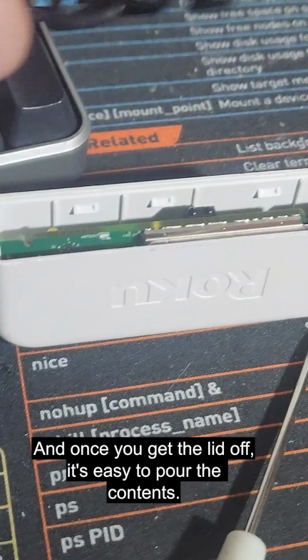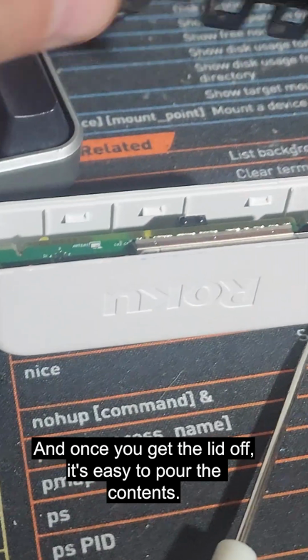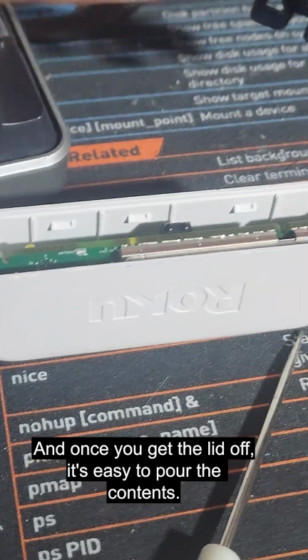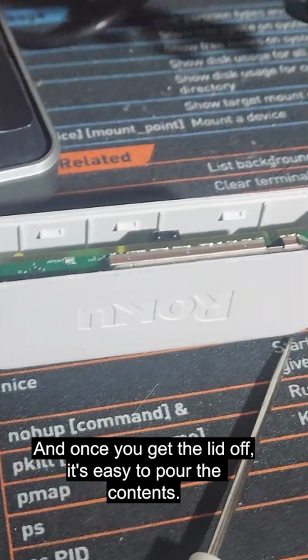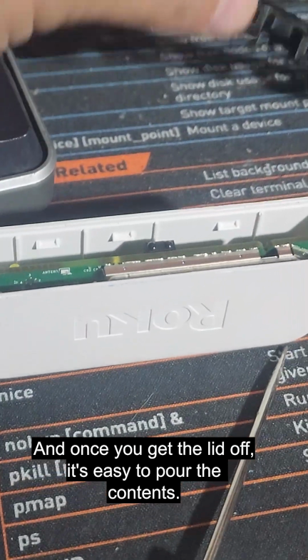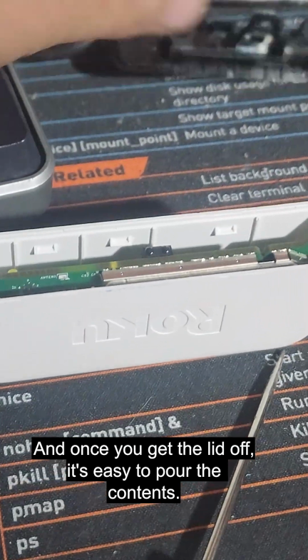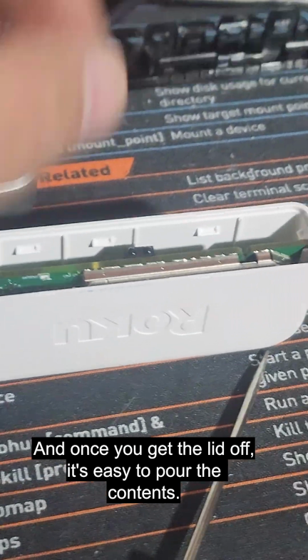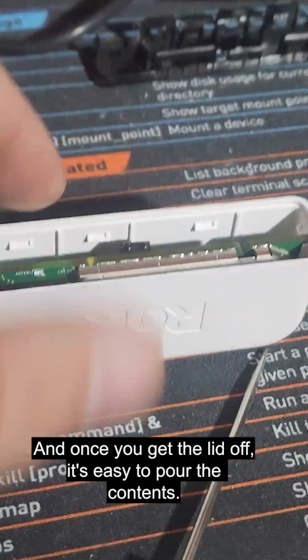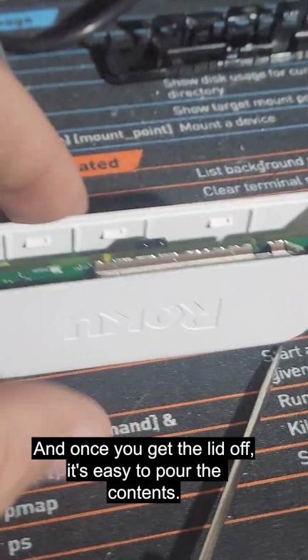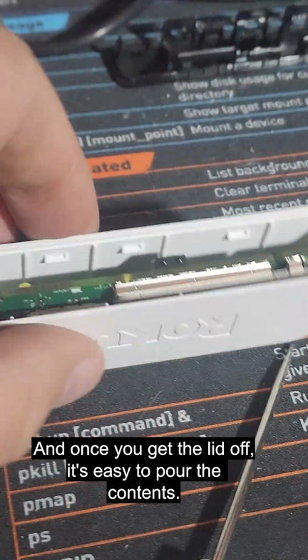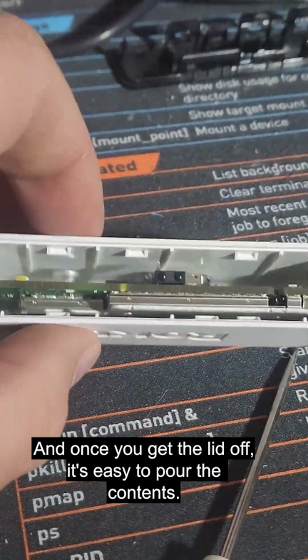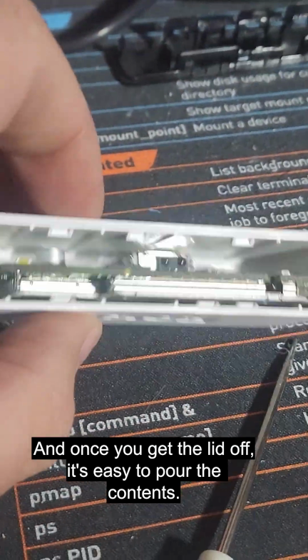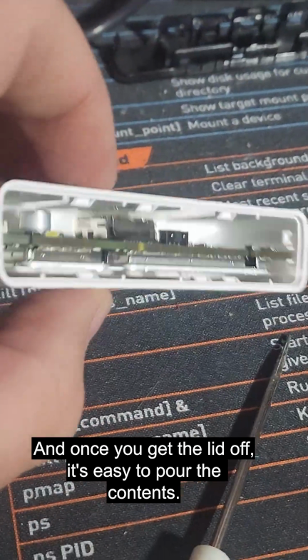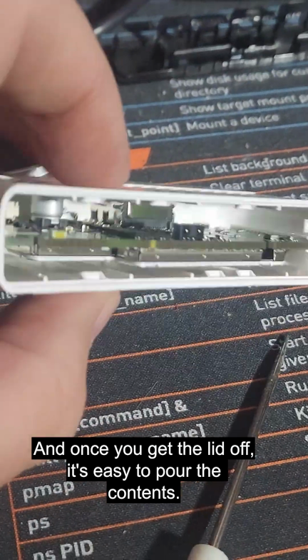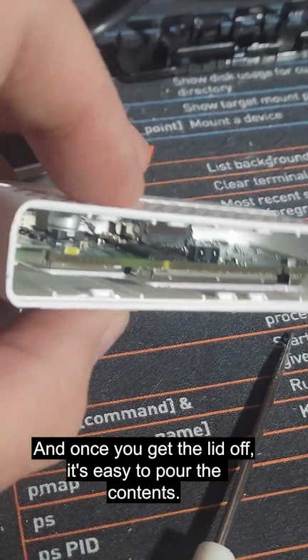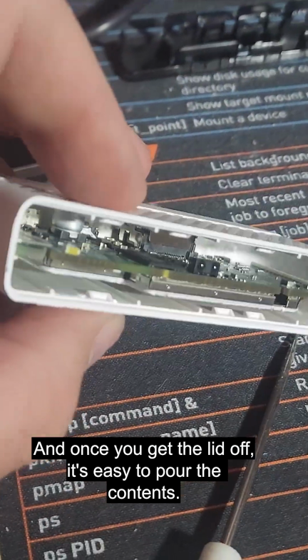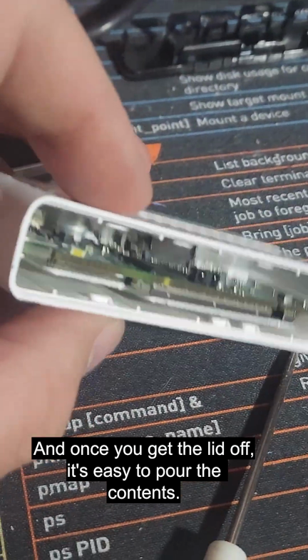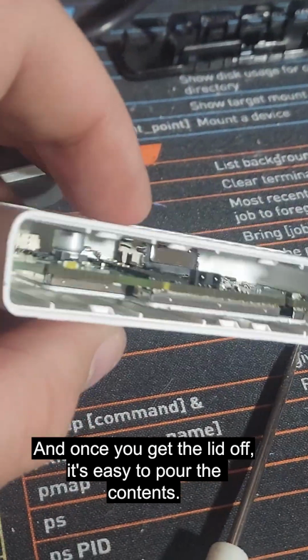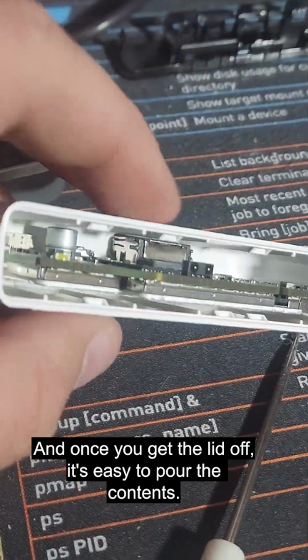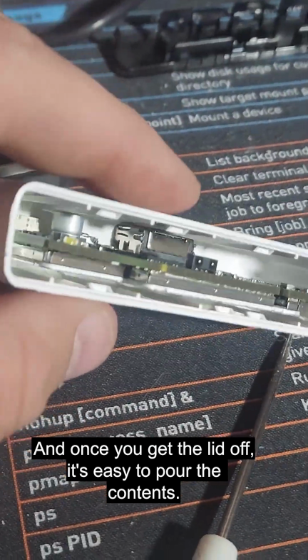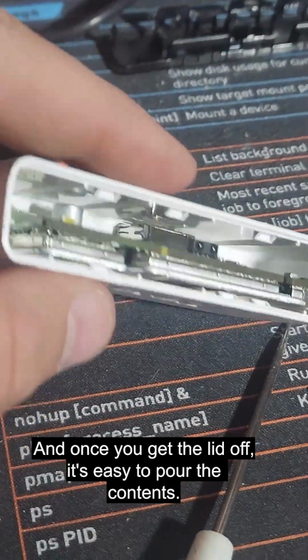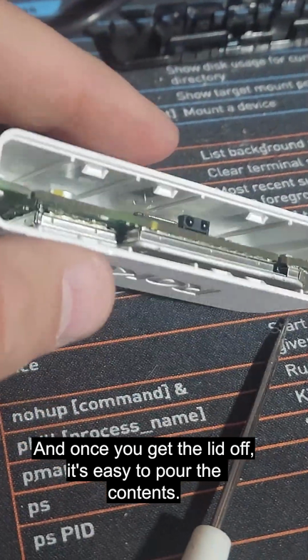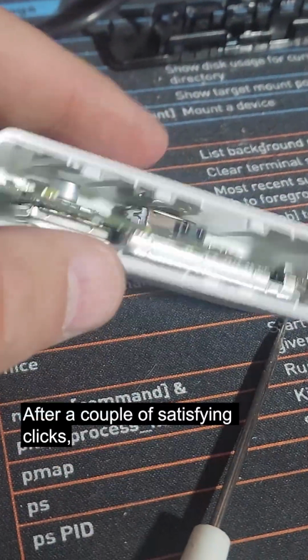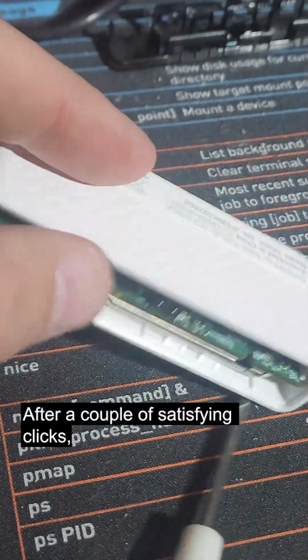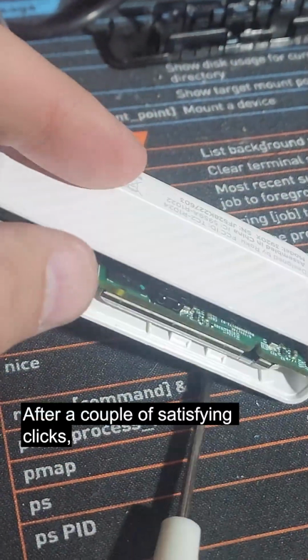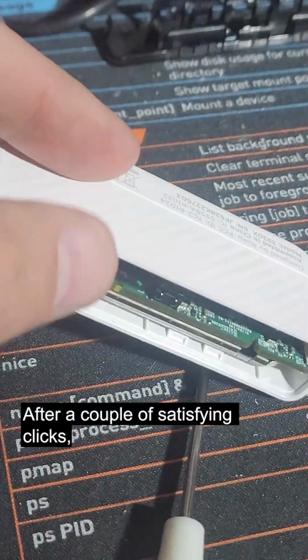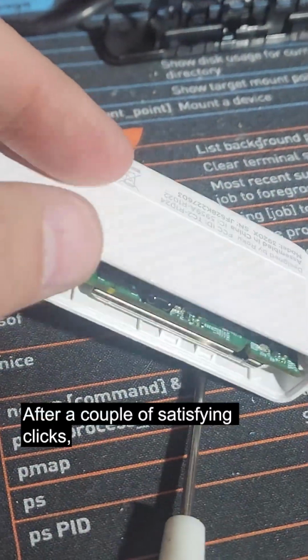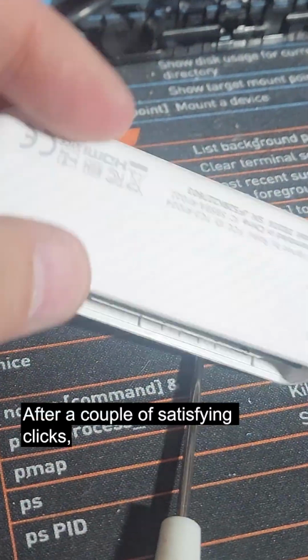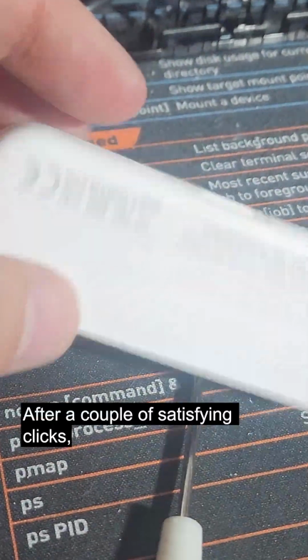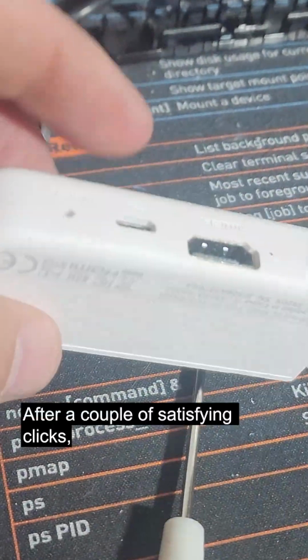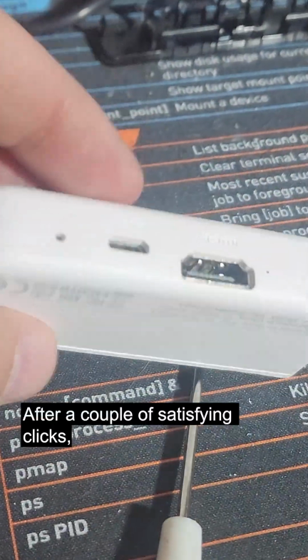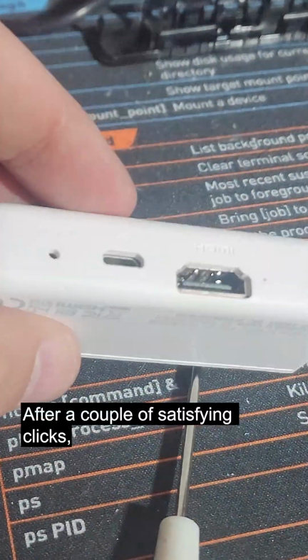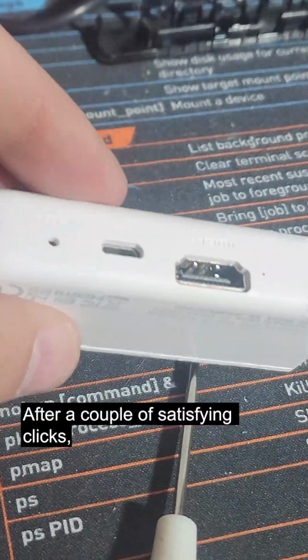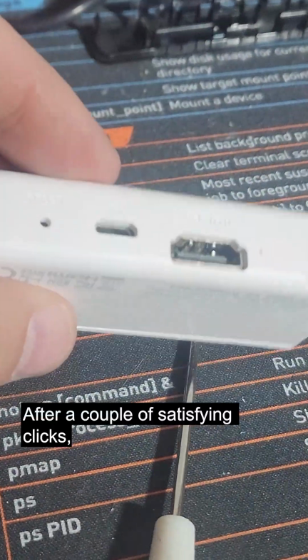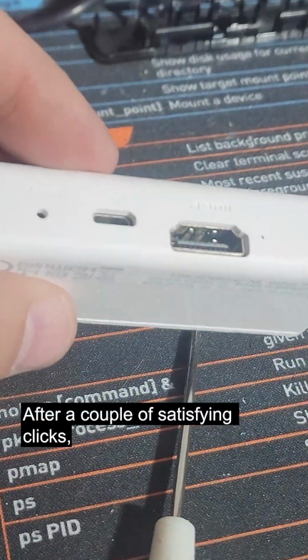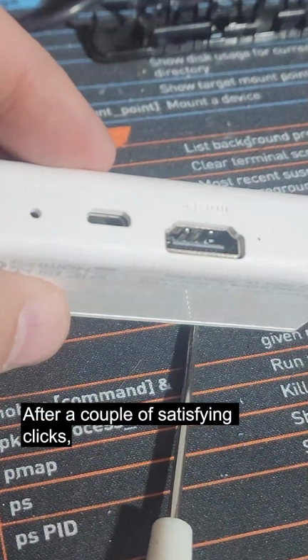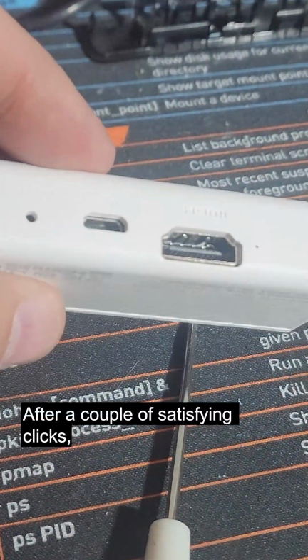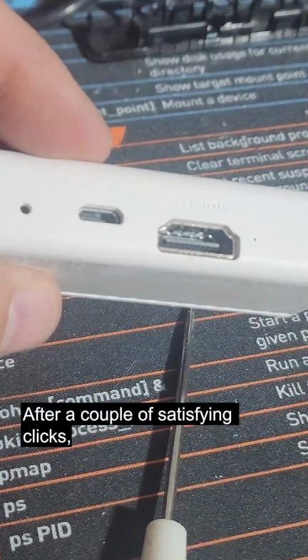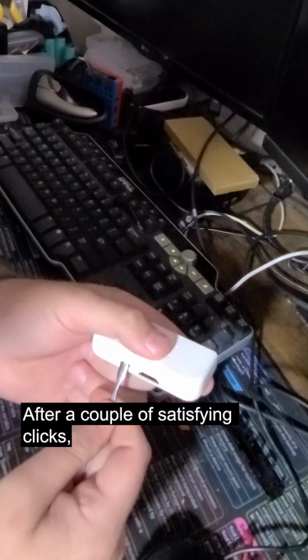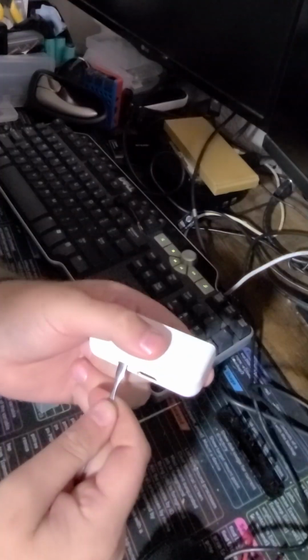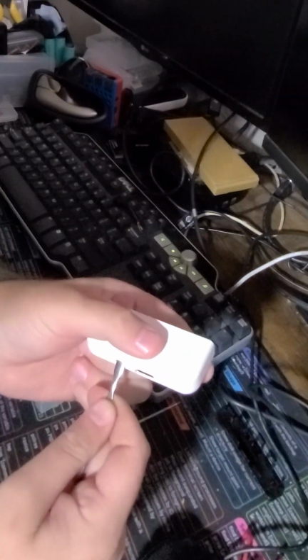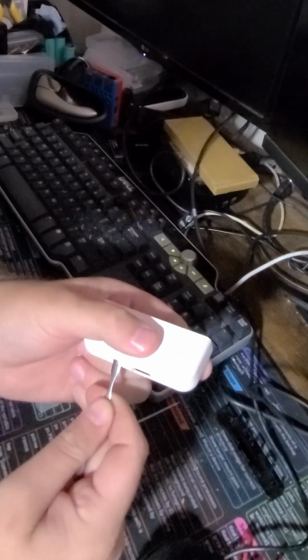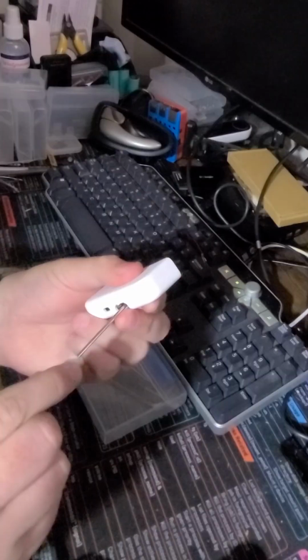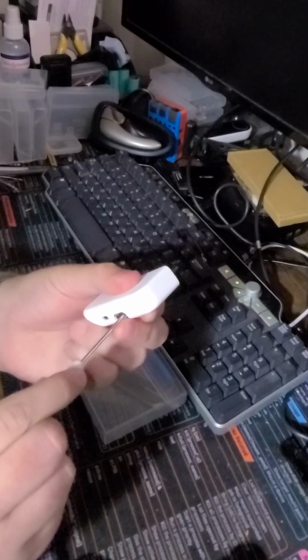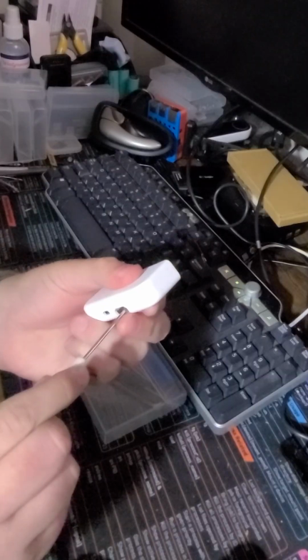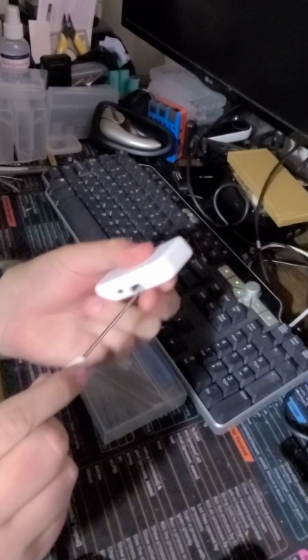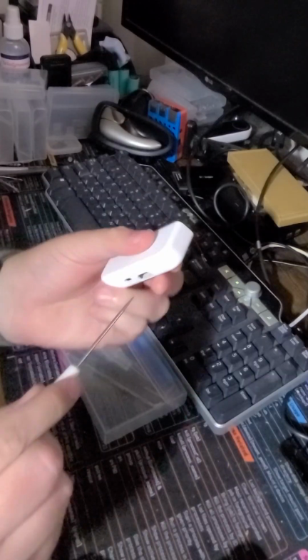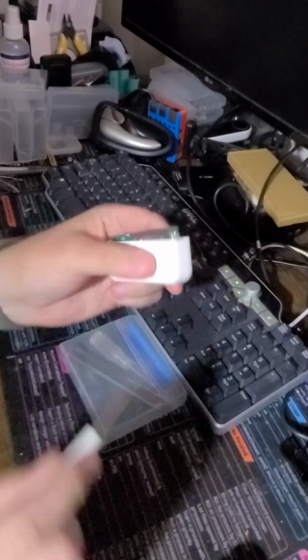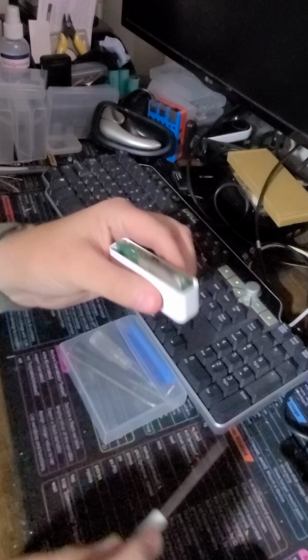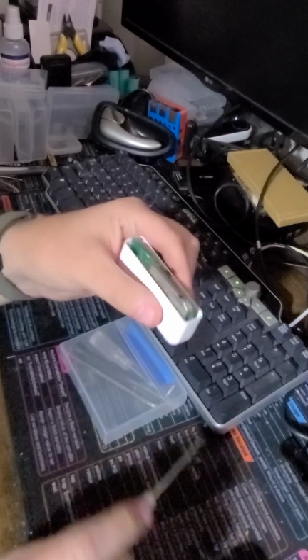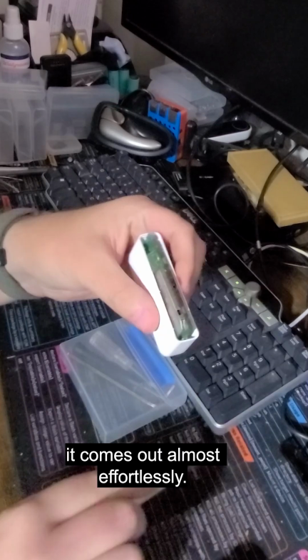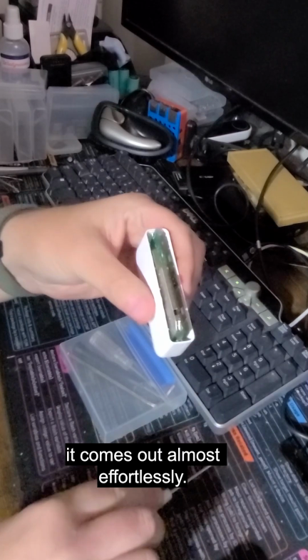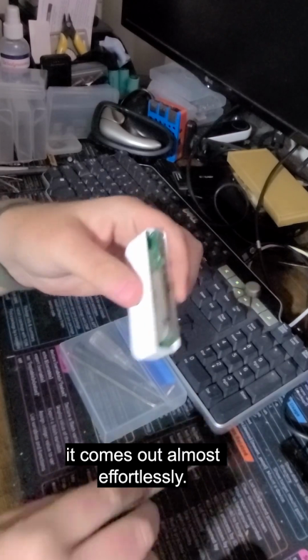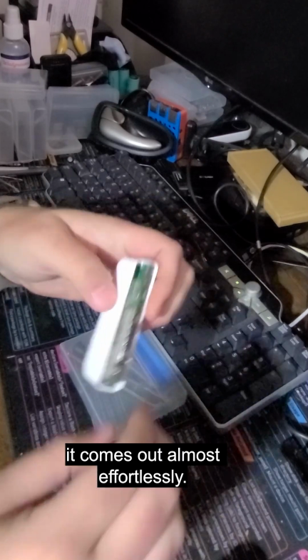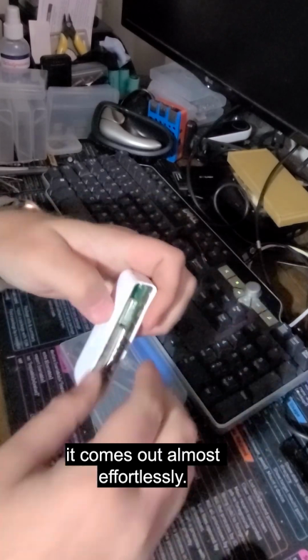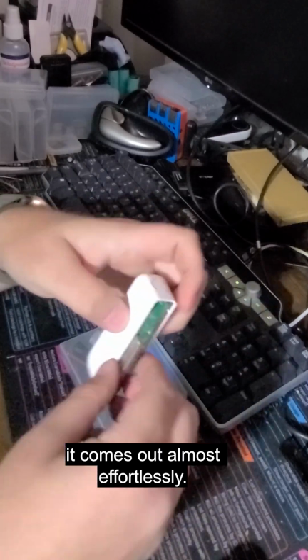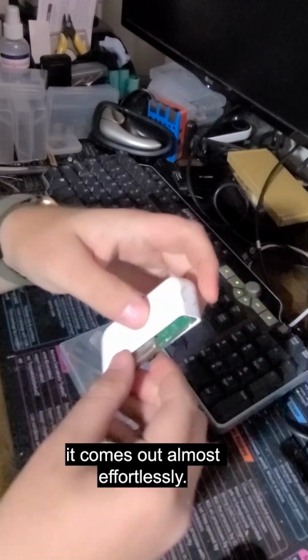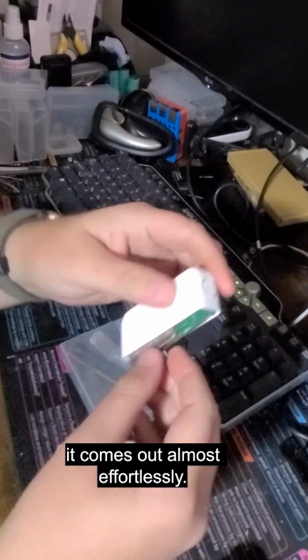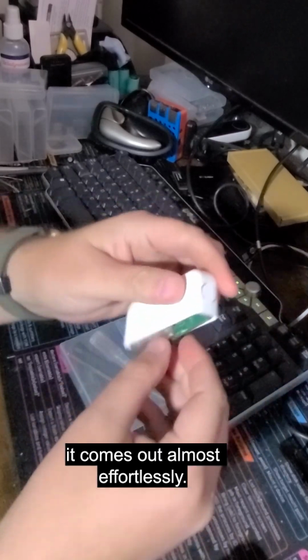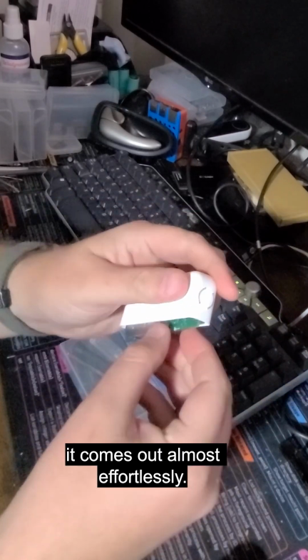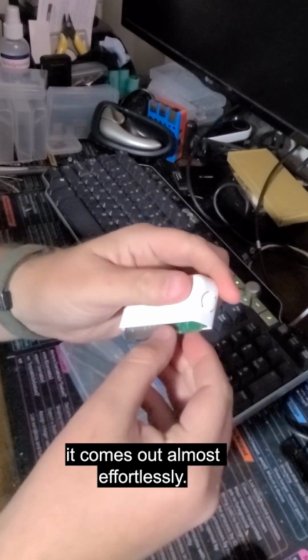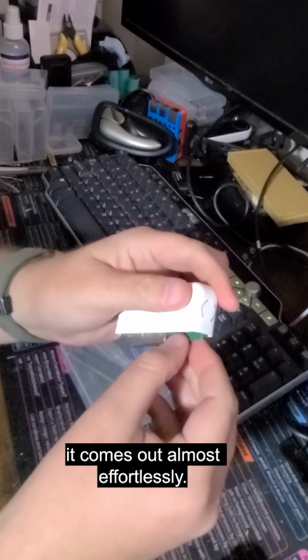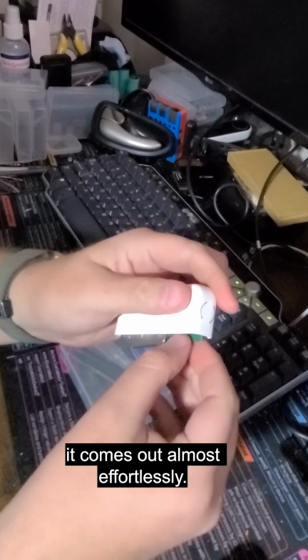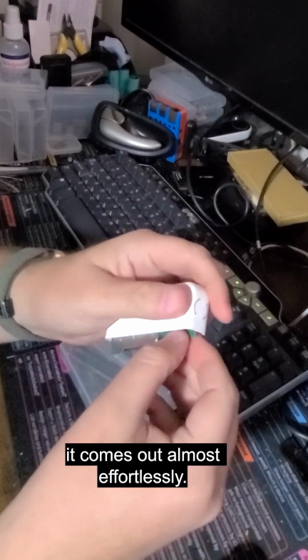And once you get the lid off, it's easy to pour the contents. After a couple of satisfying clicks, it comes out almost effortlessly.